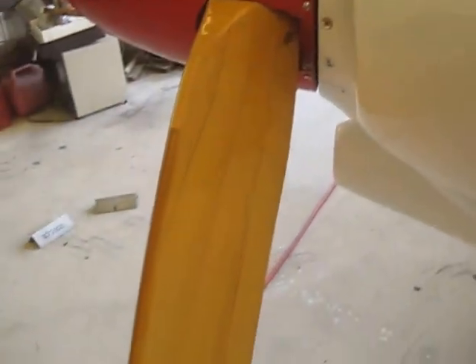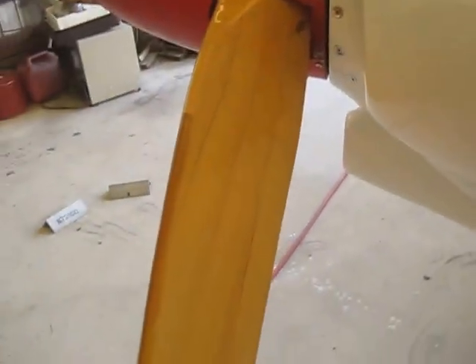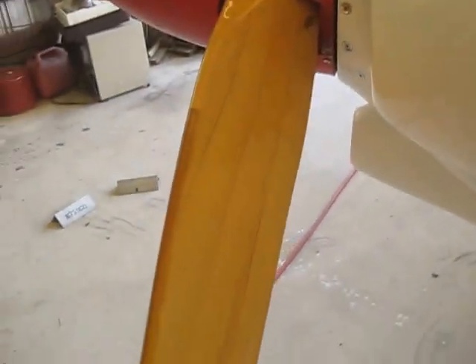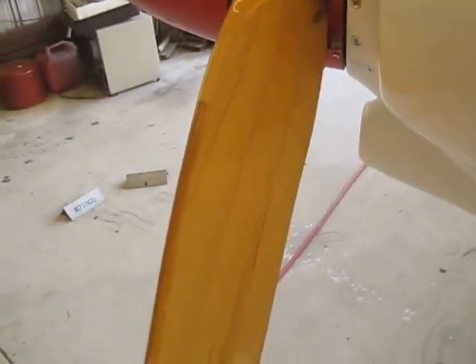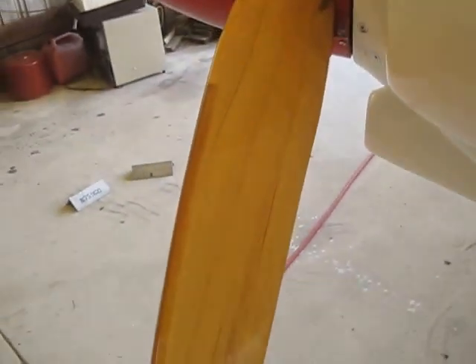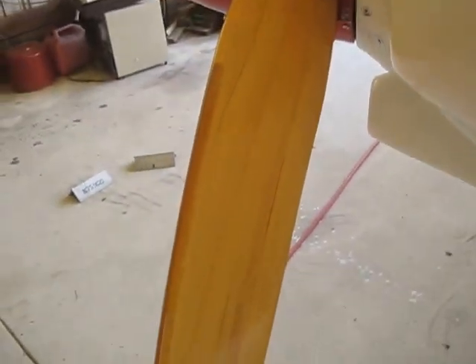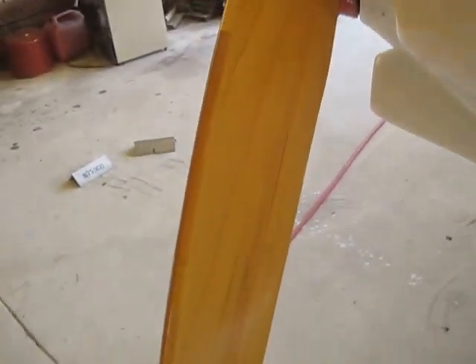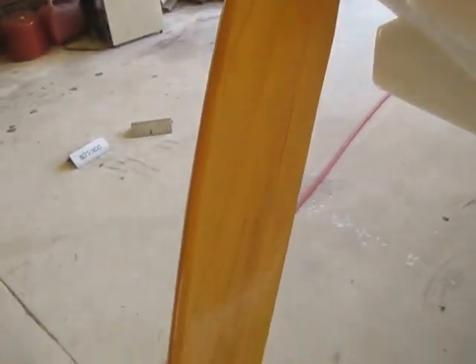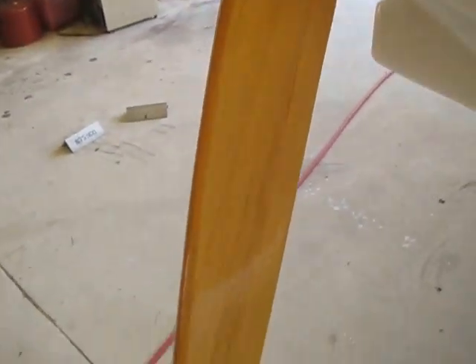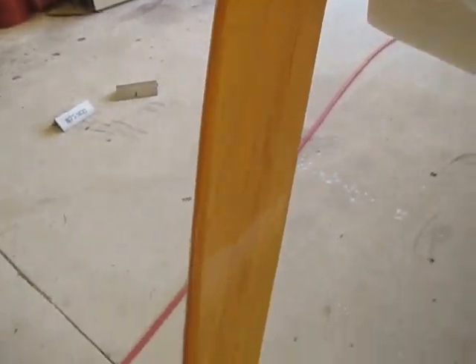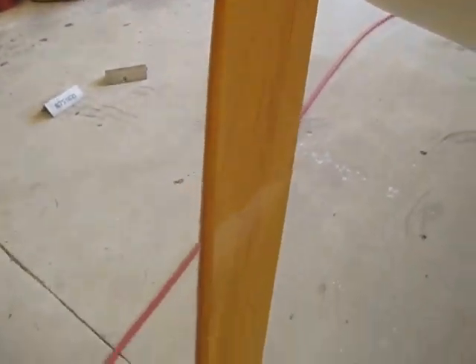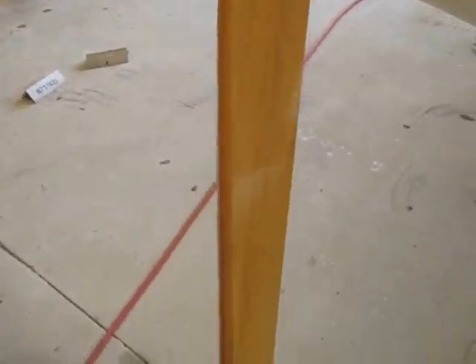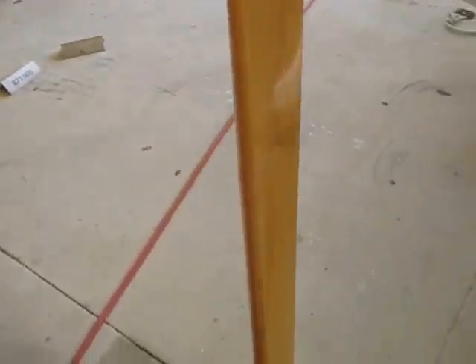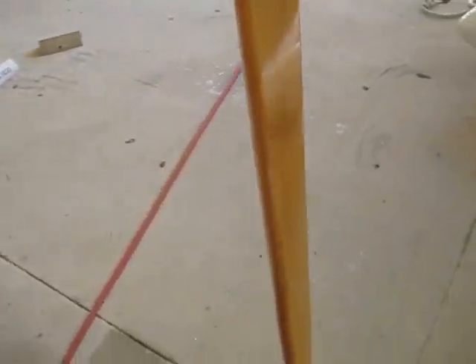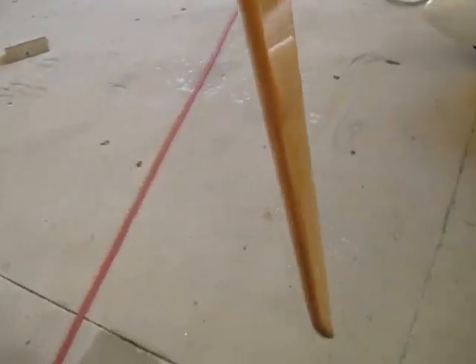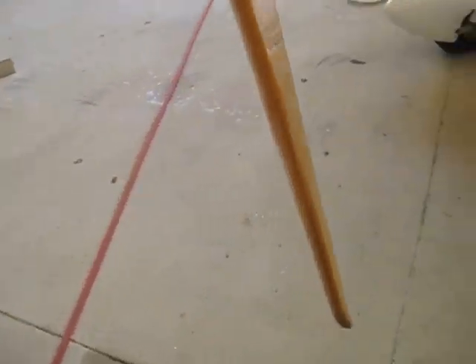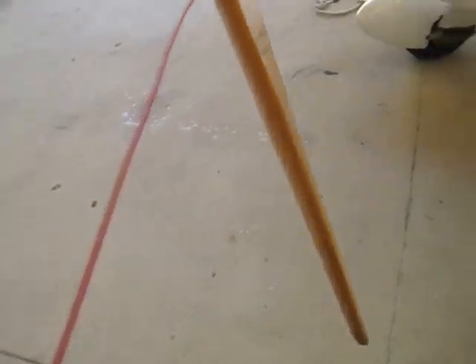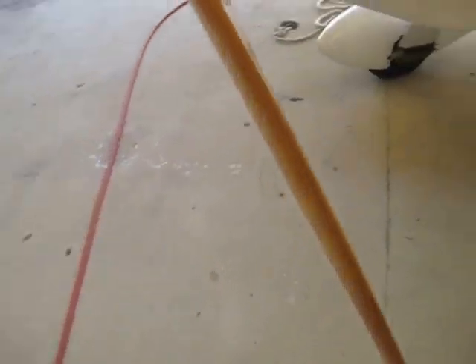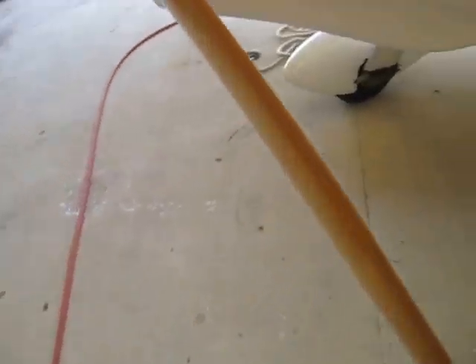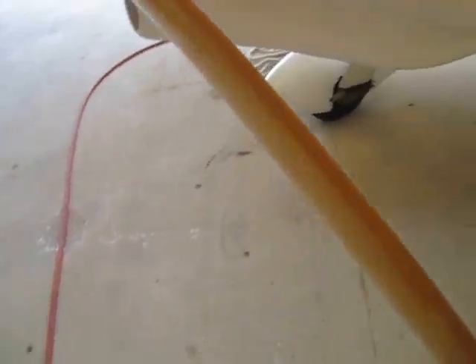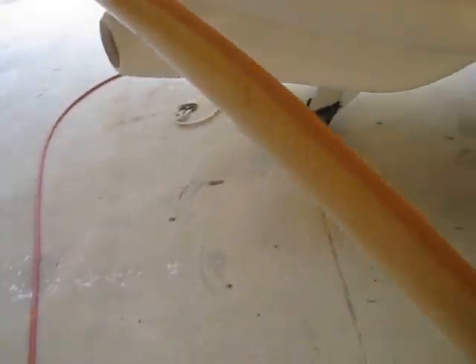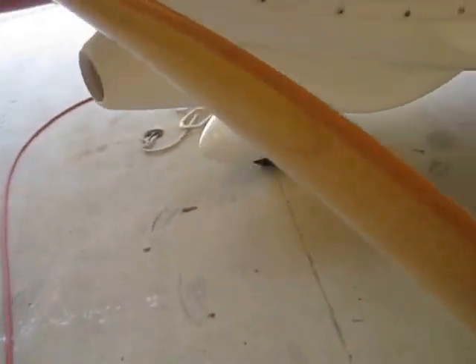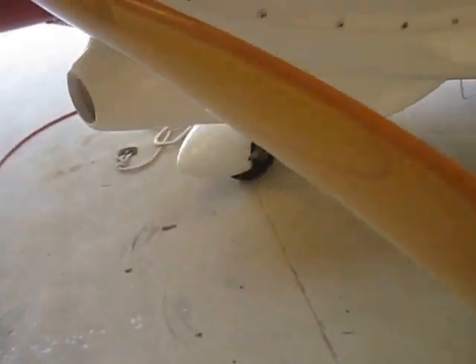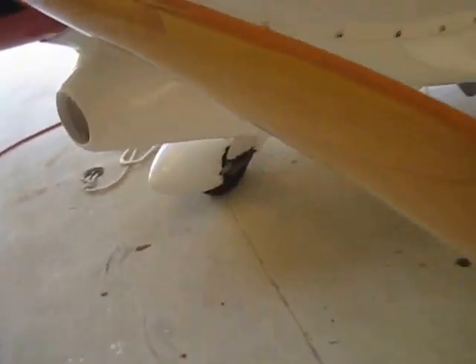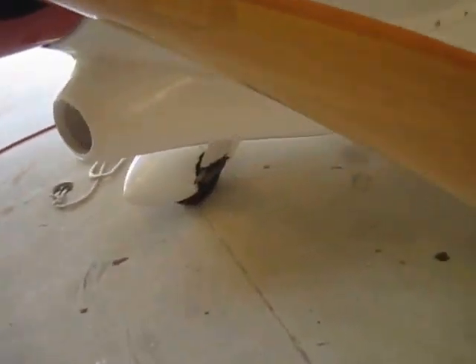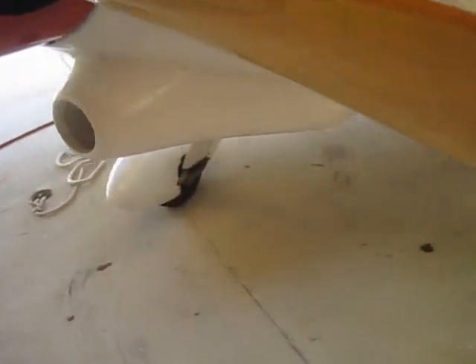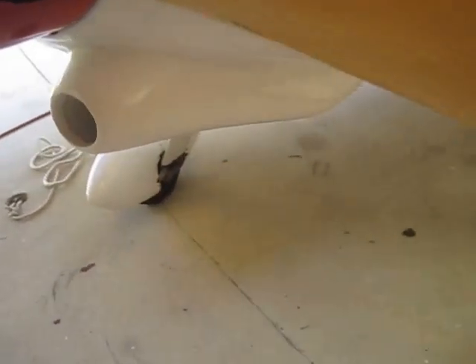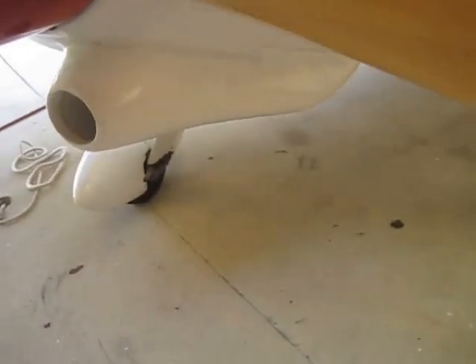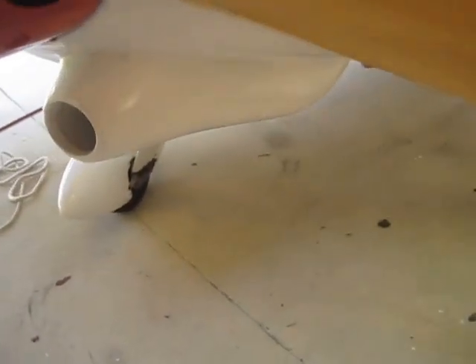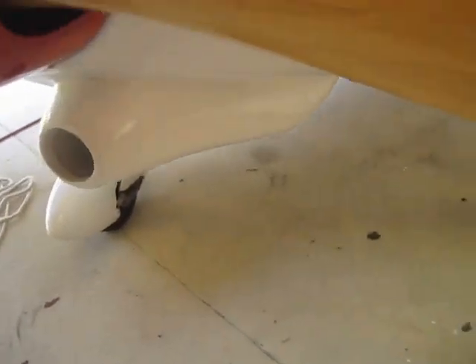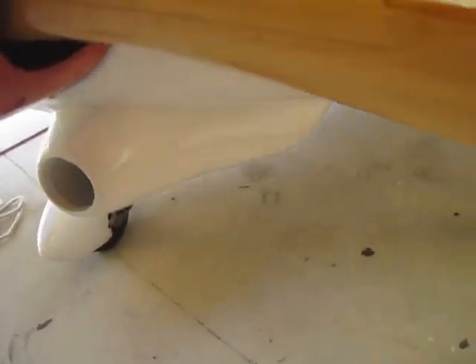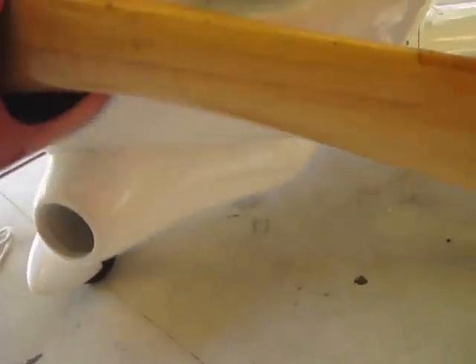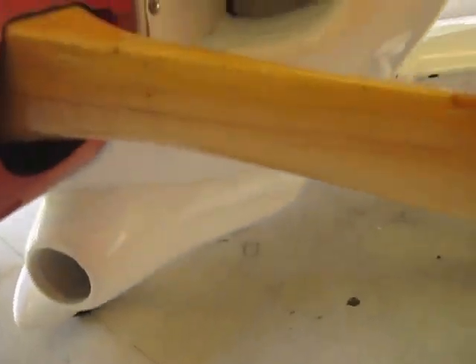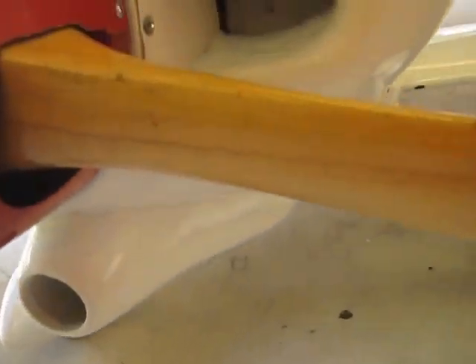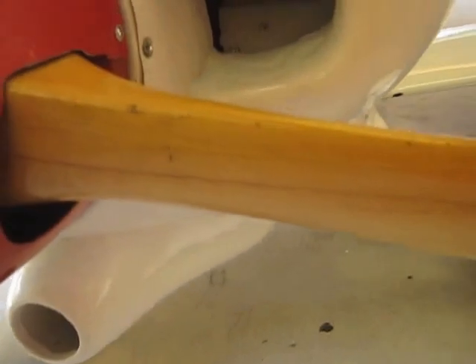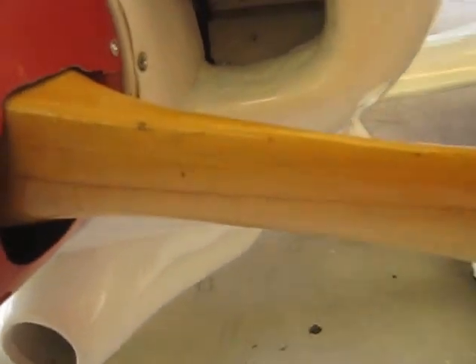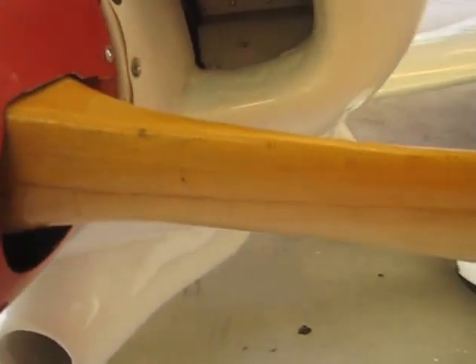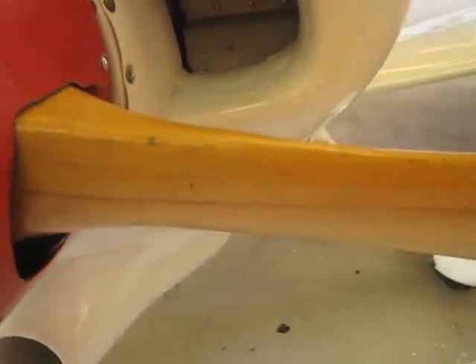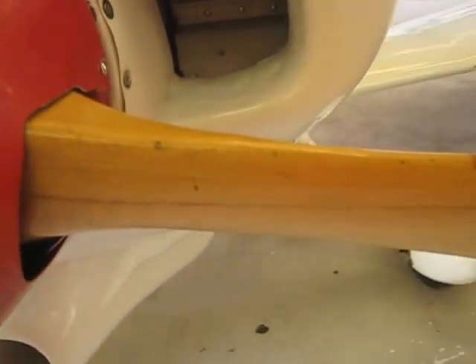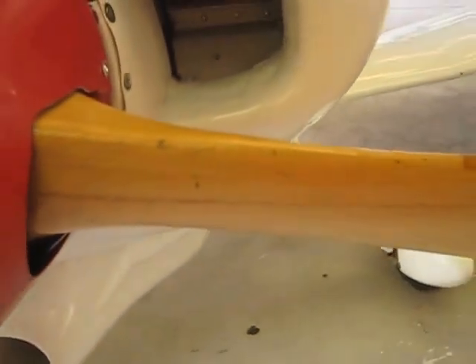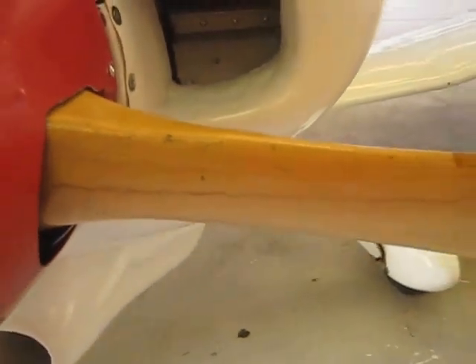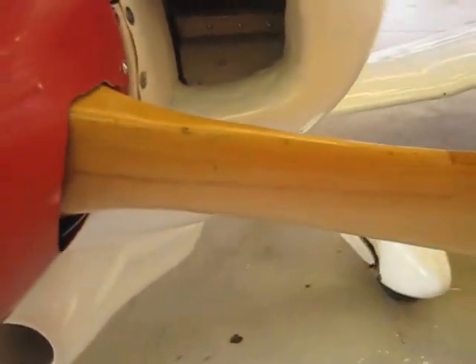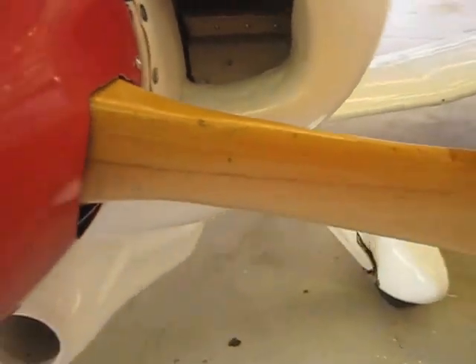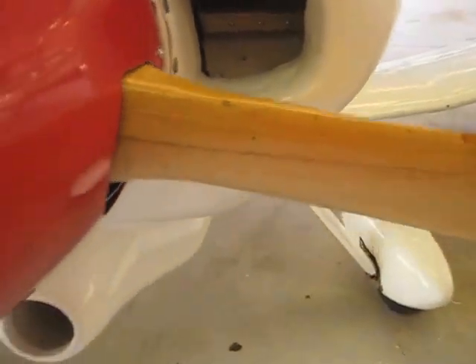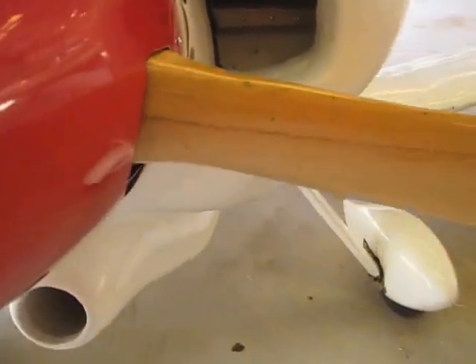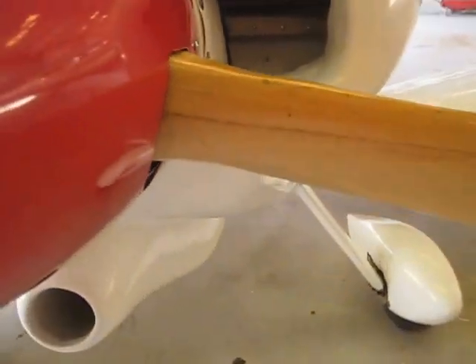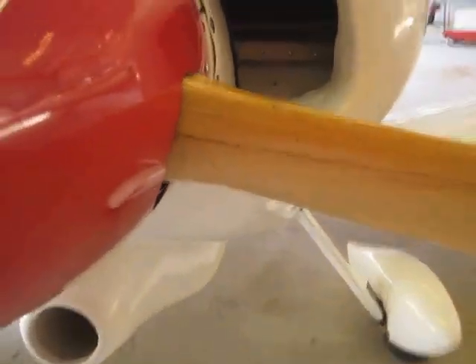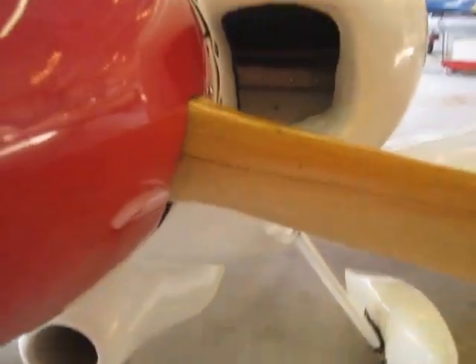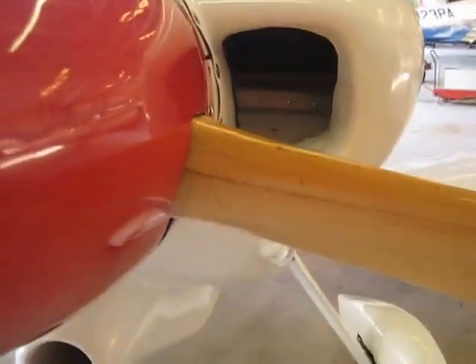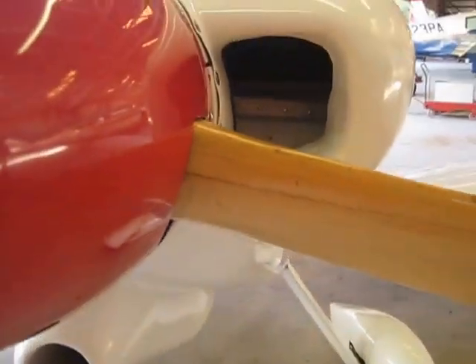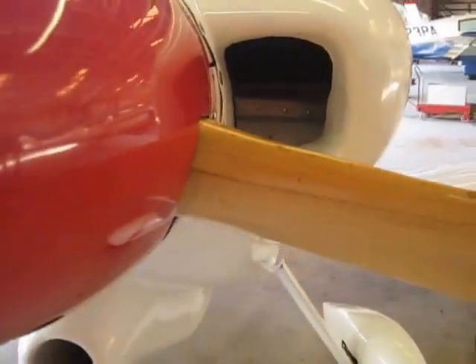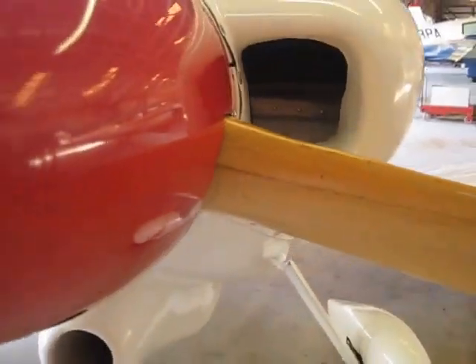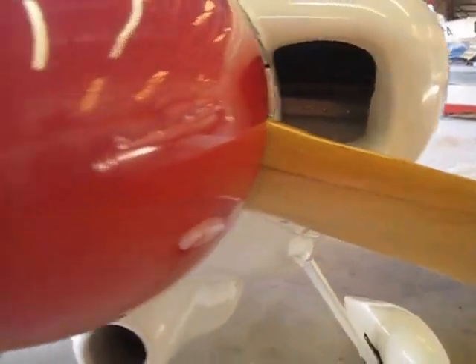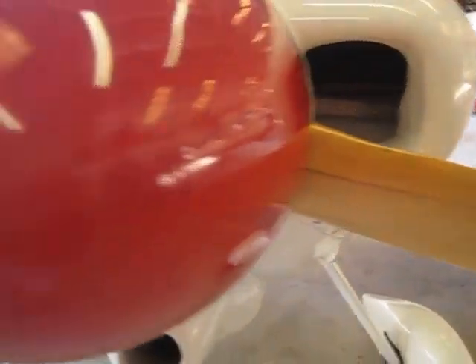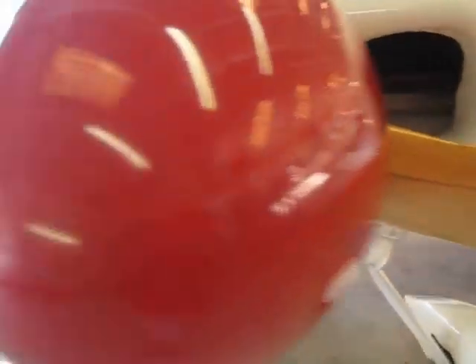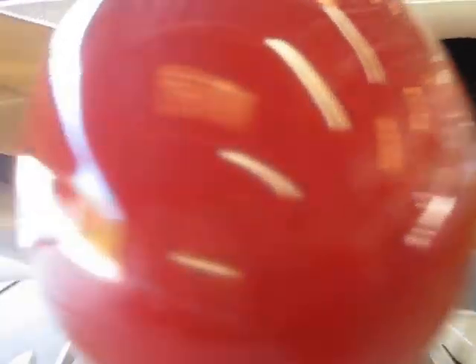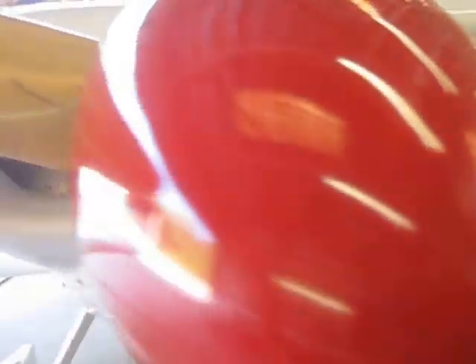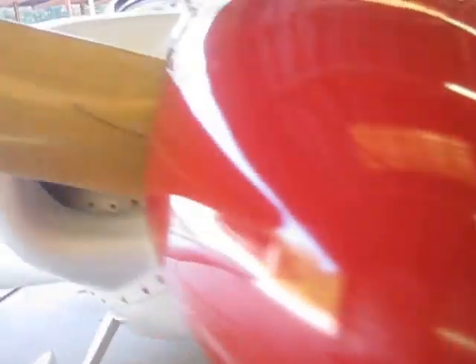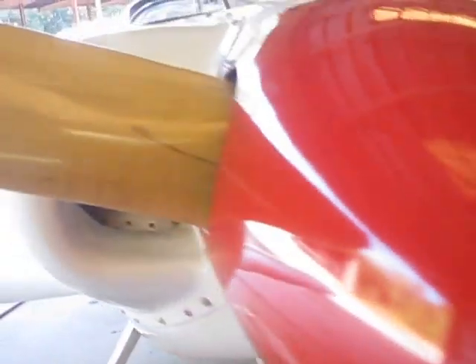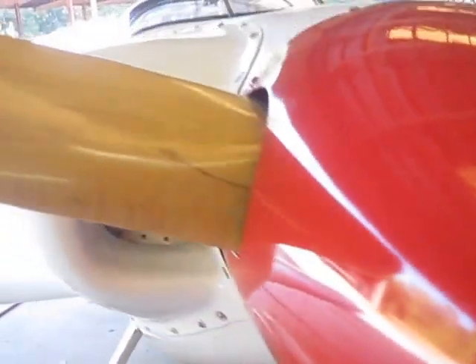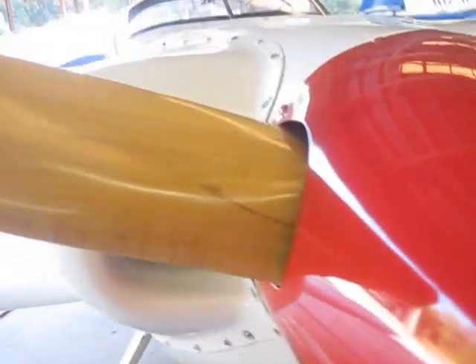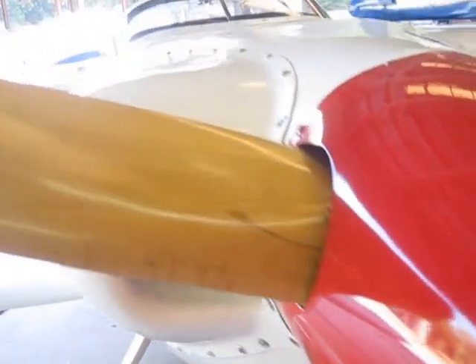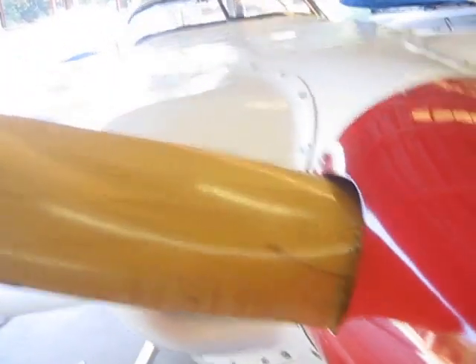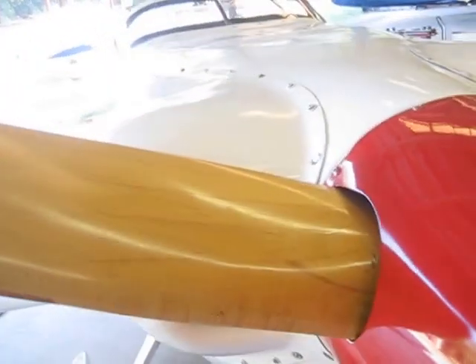It's got a wood propeller — finished wood on the front side and back side. Intakes are clear.